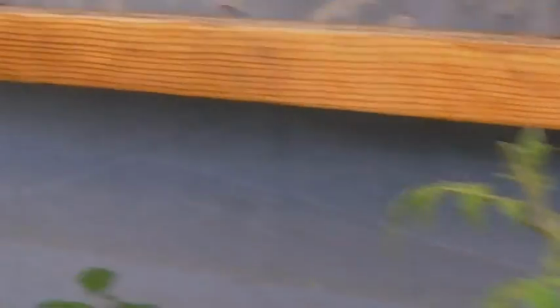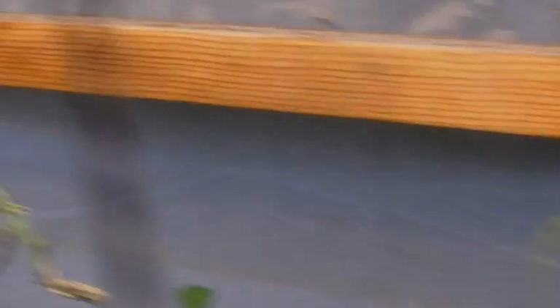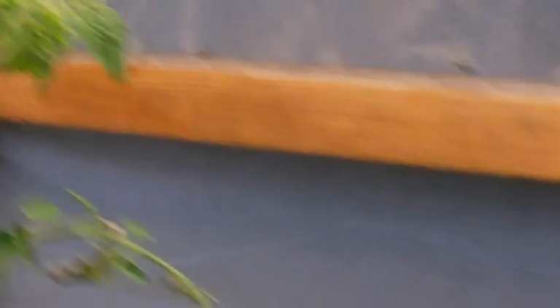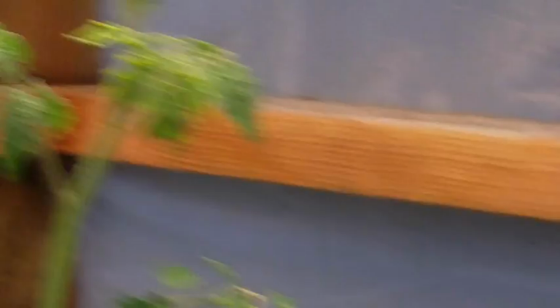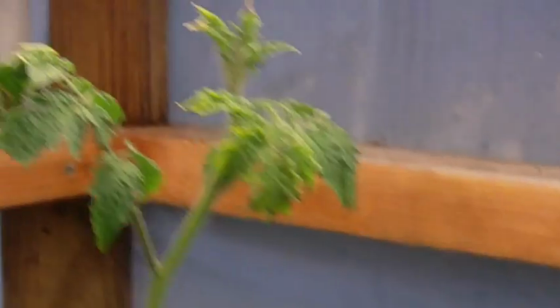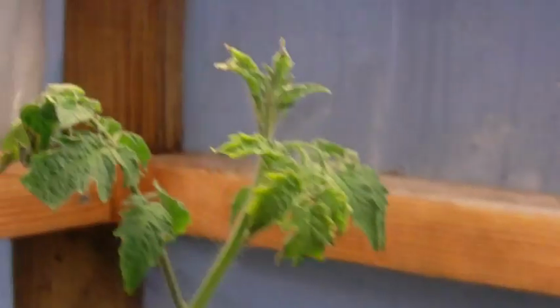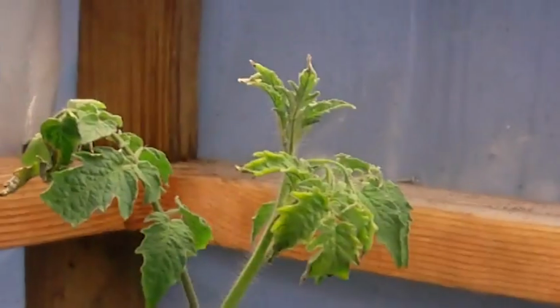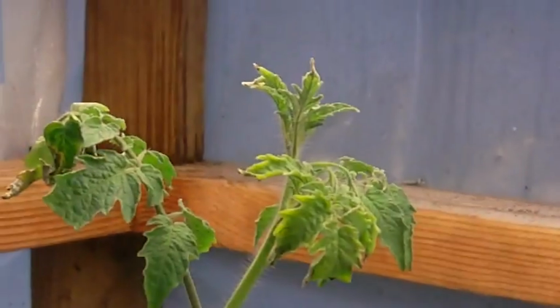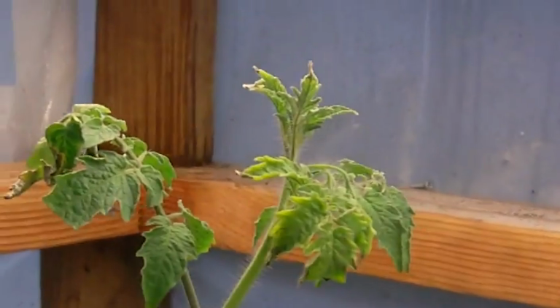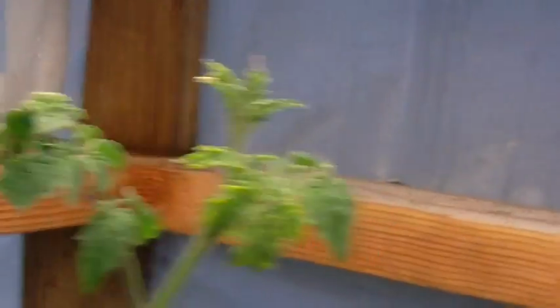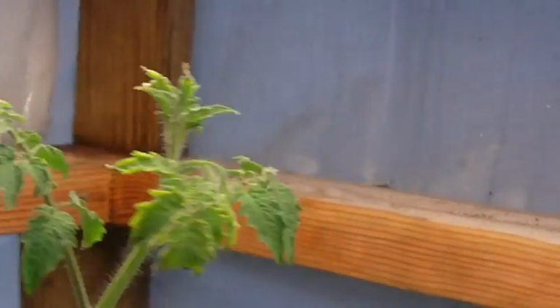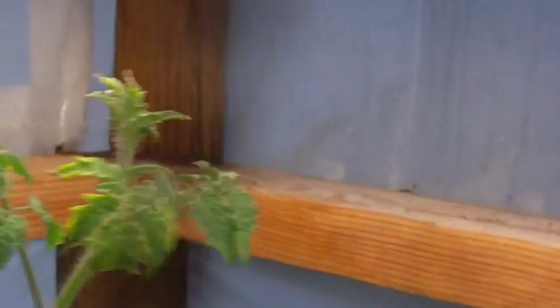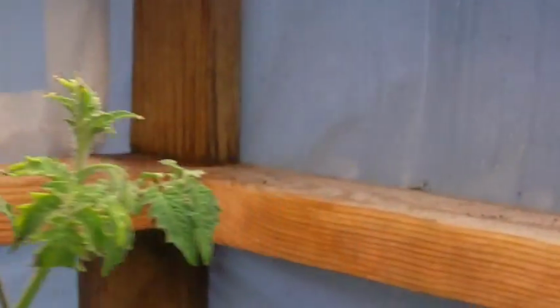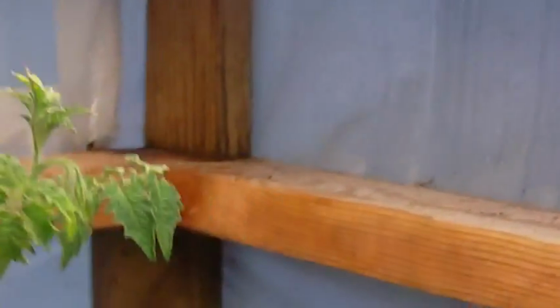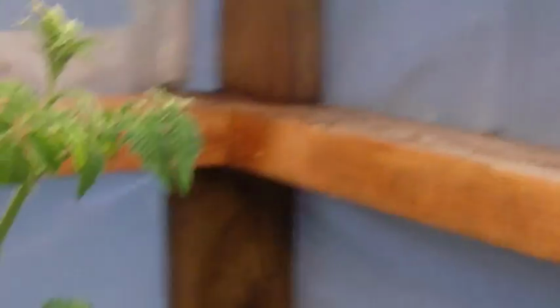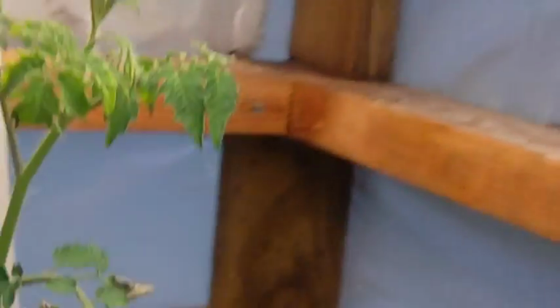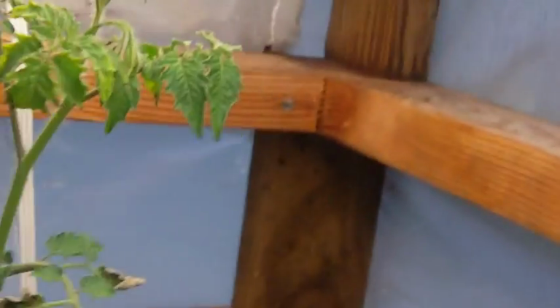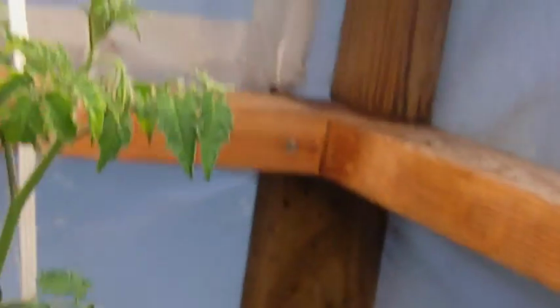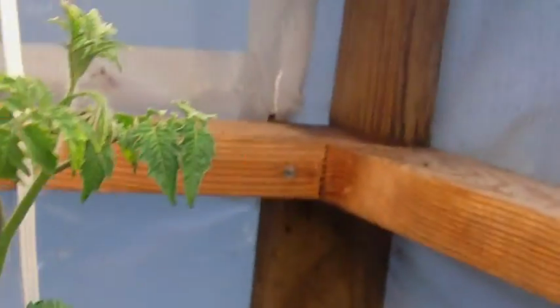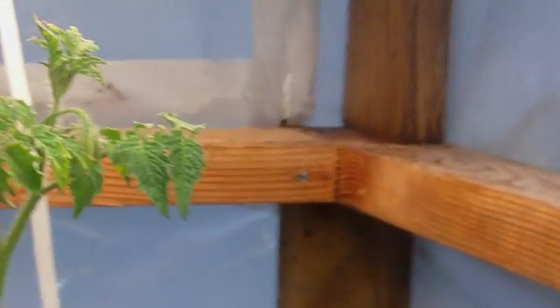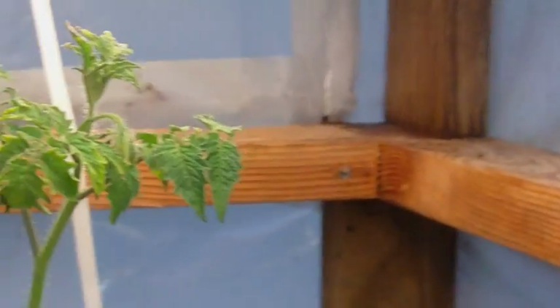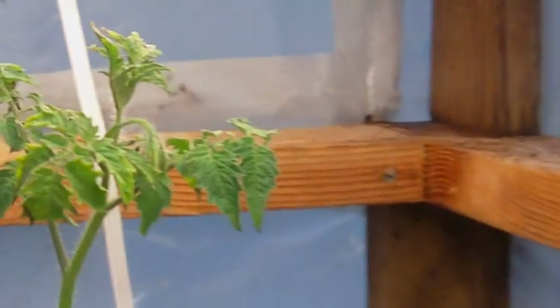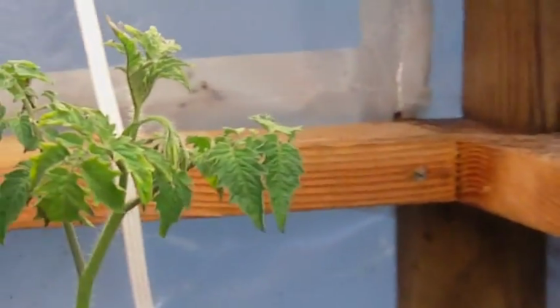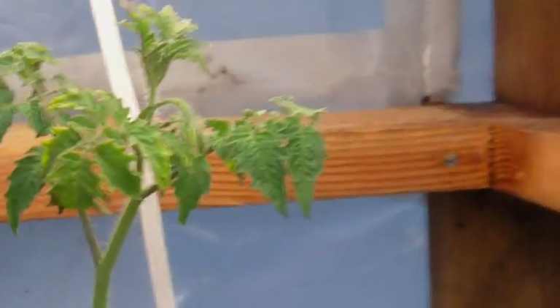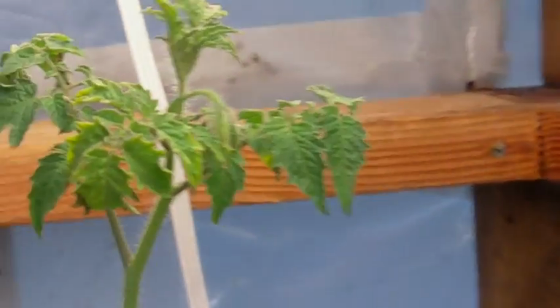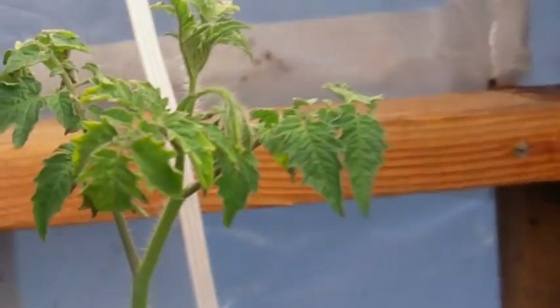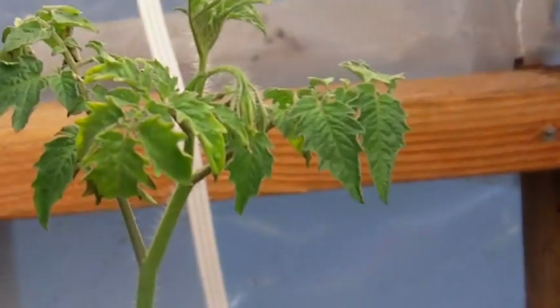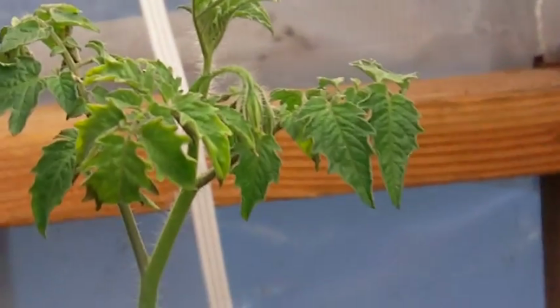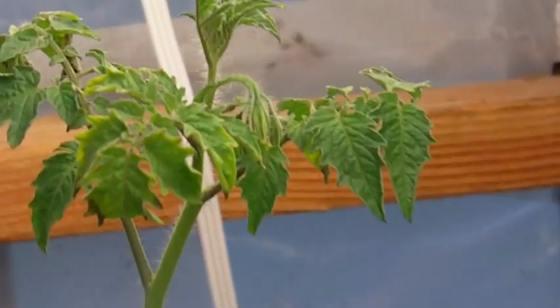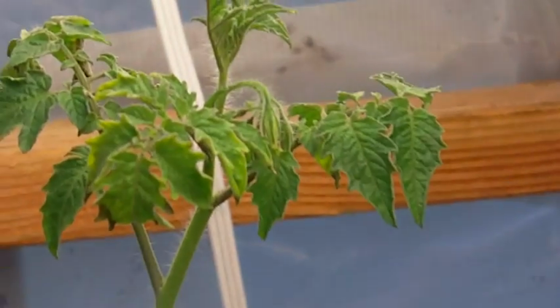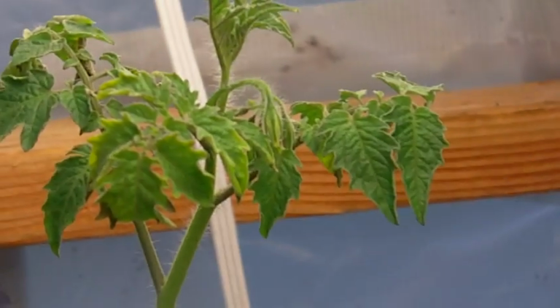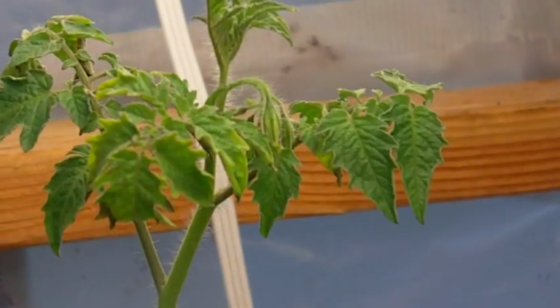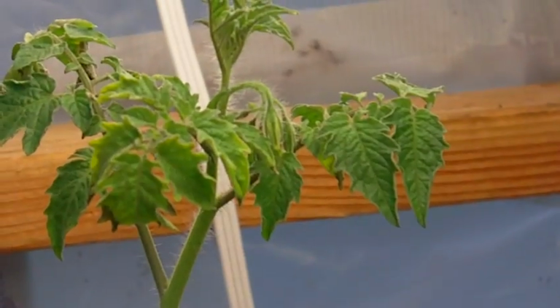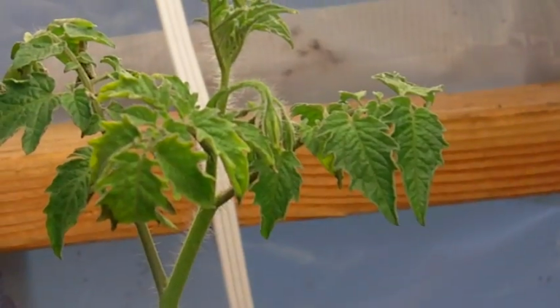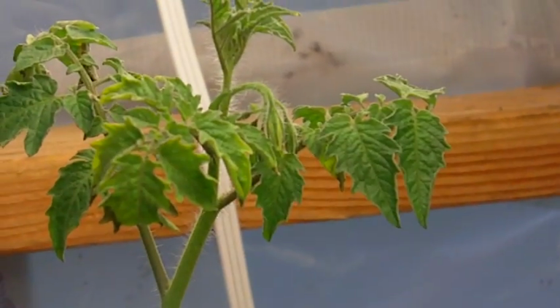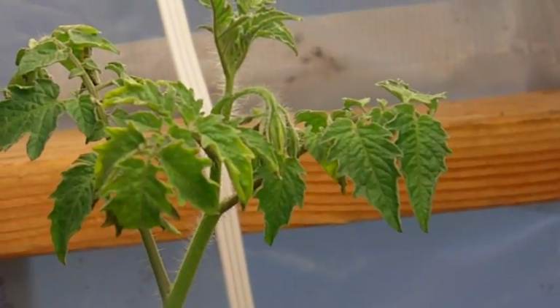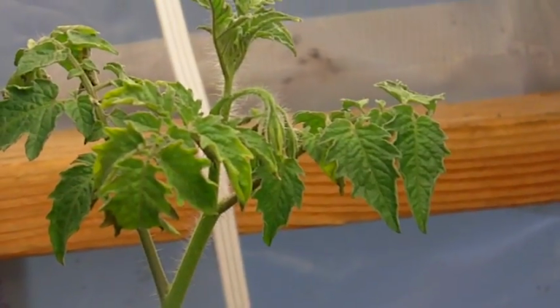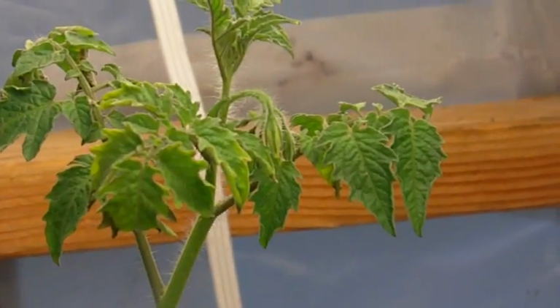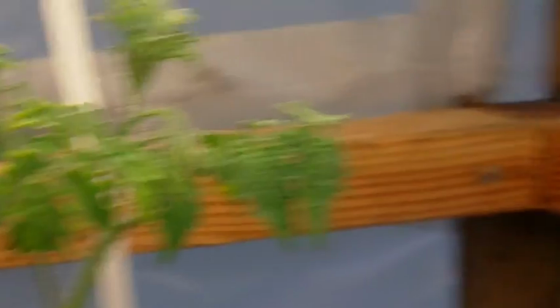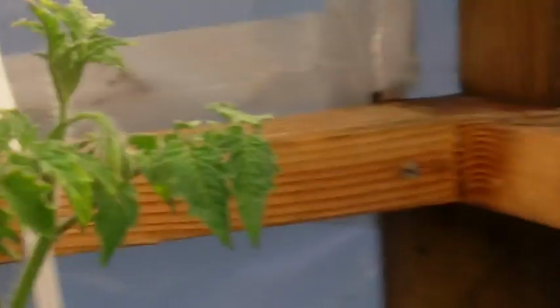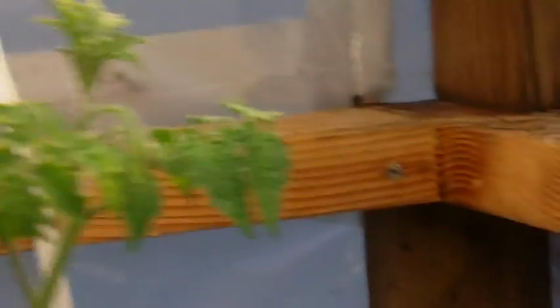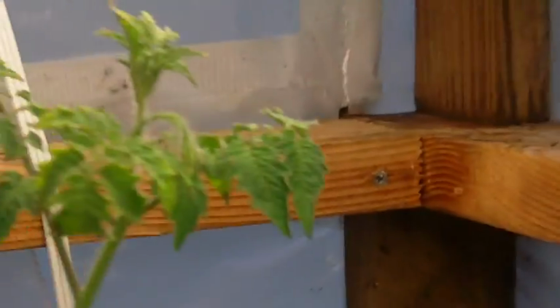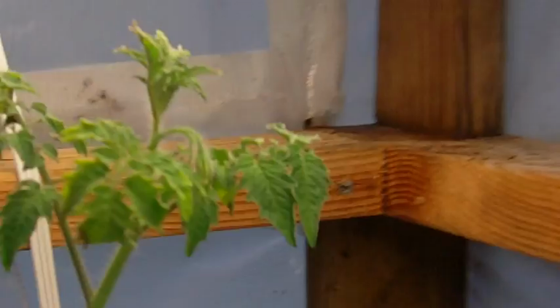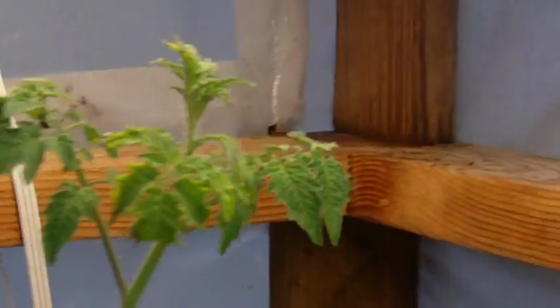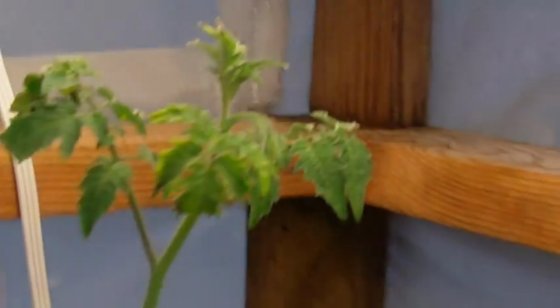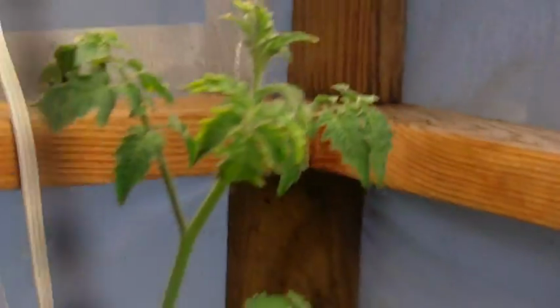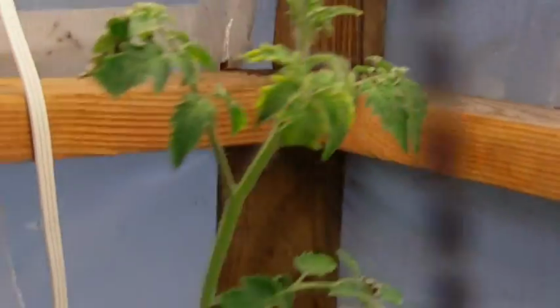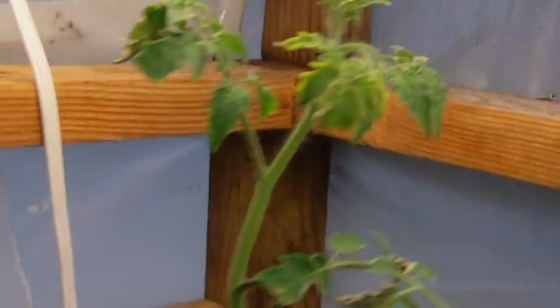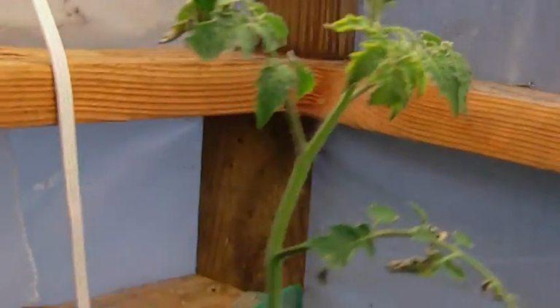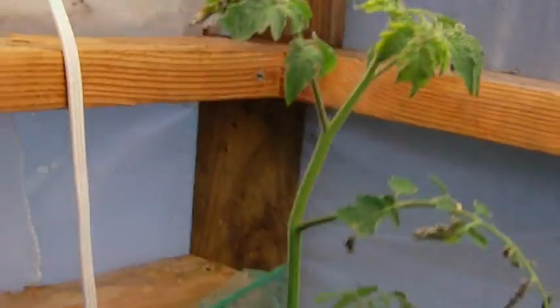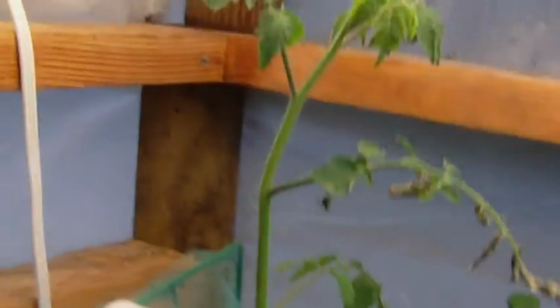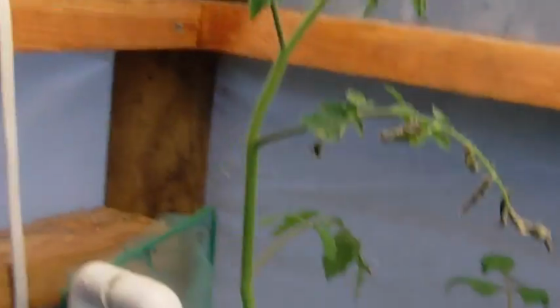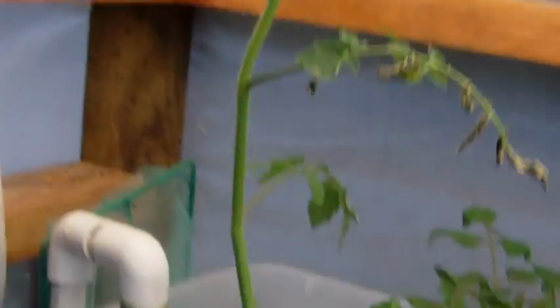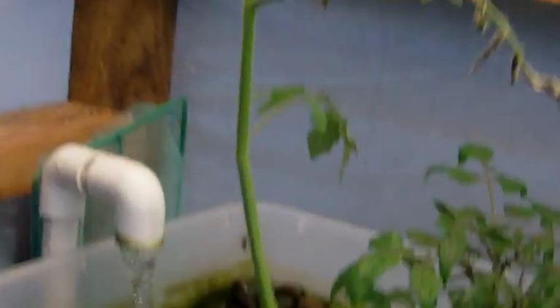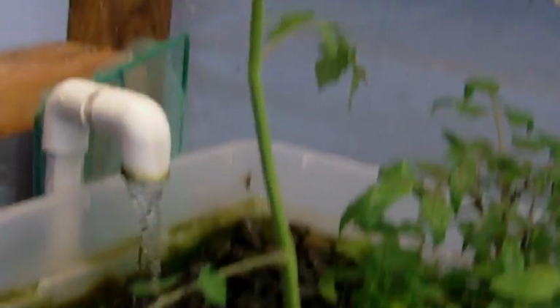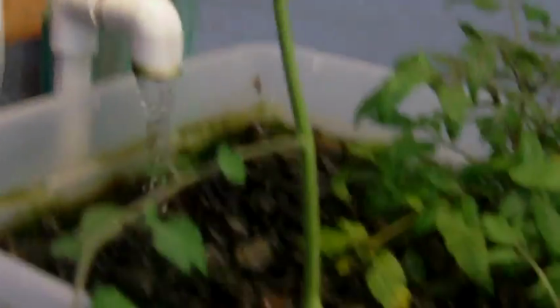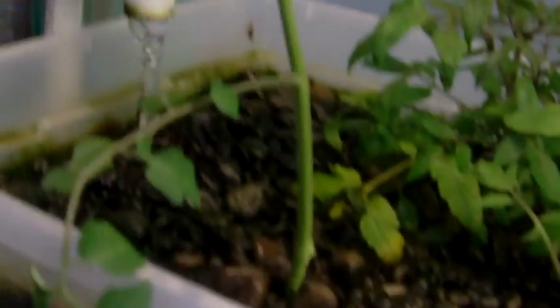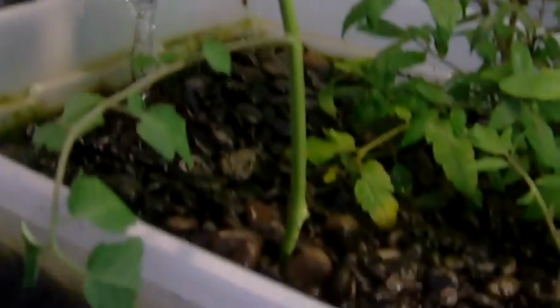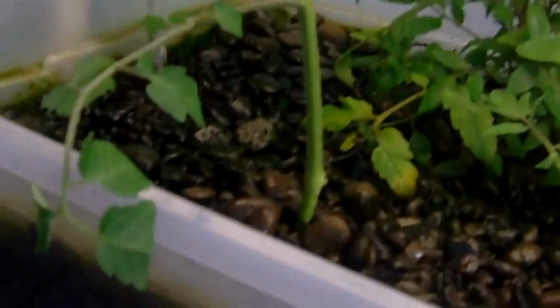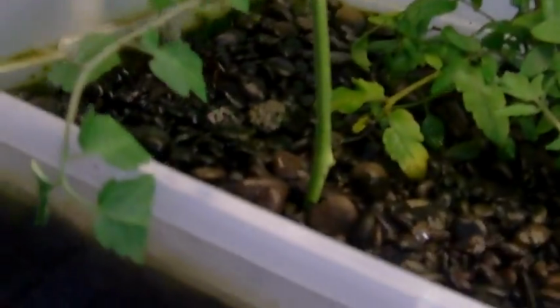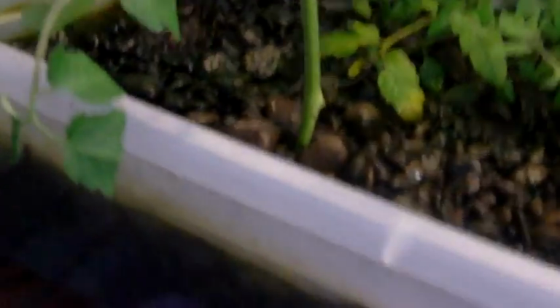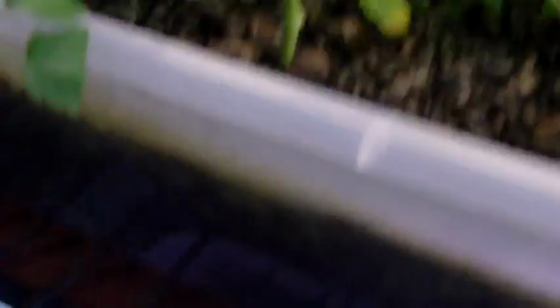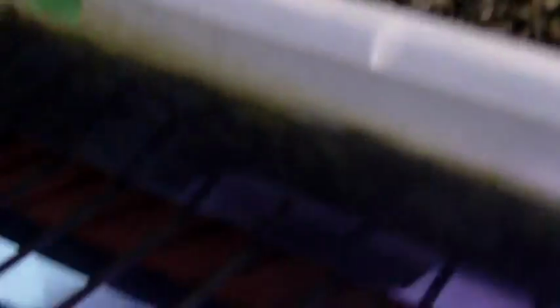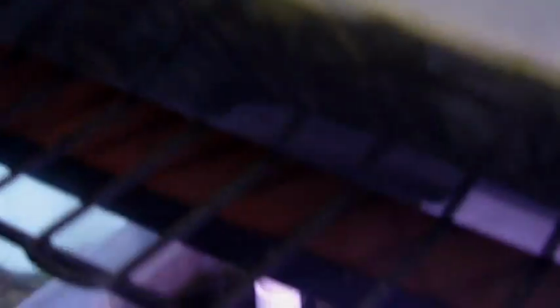This guy here has also got some buds going. Let's see if the buds will open up into flowers here in the next week or so under 12-hour lighting.